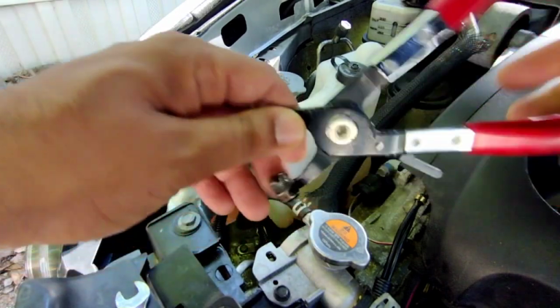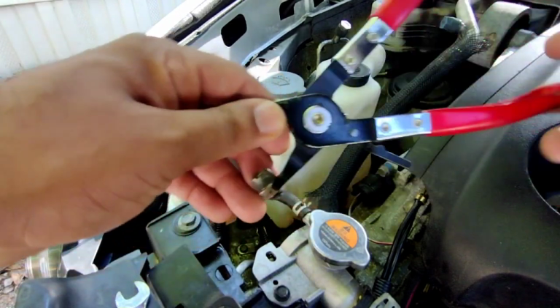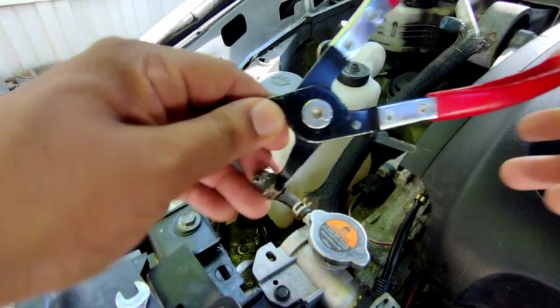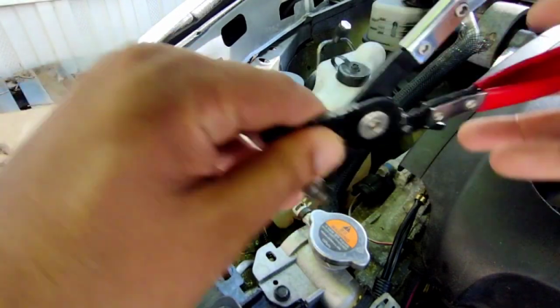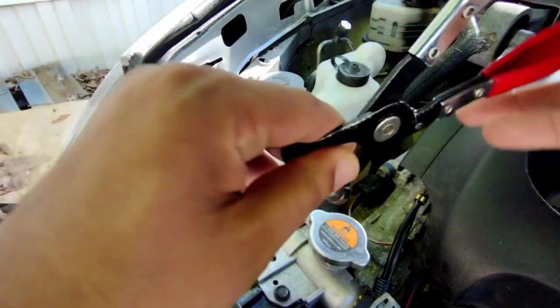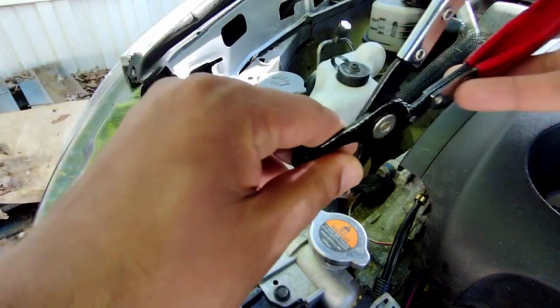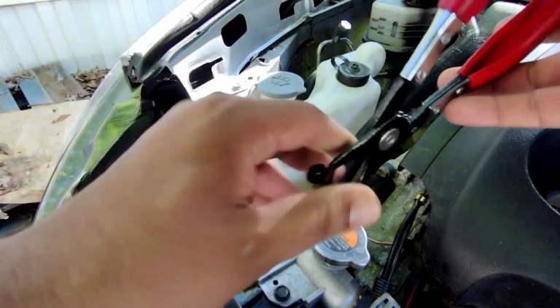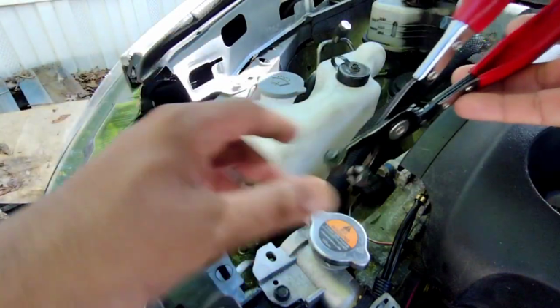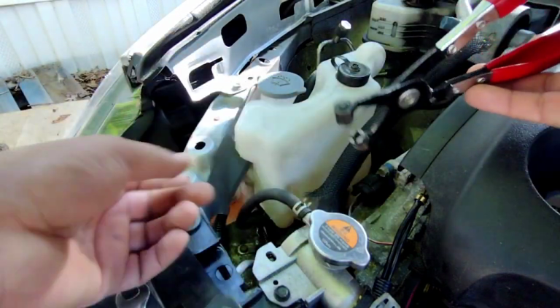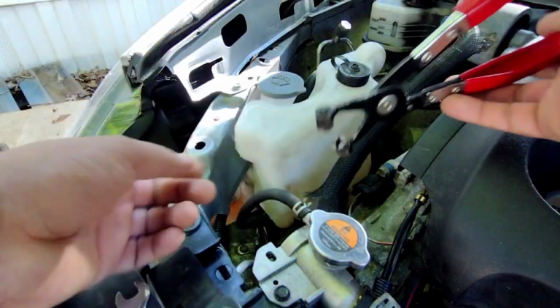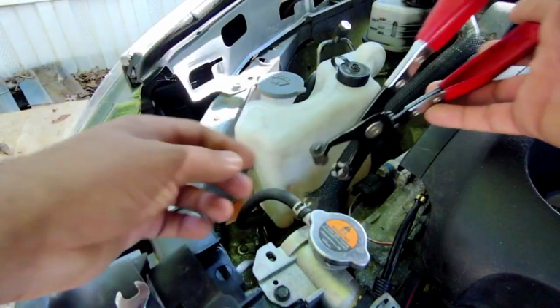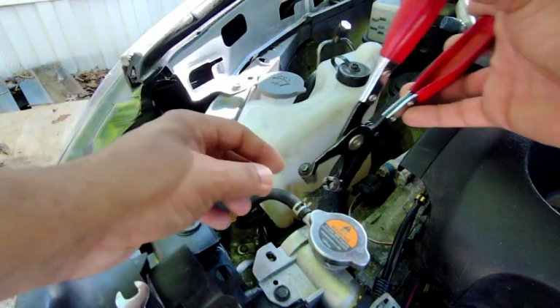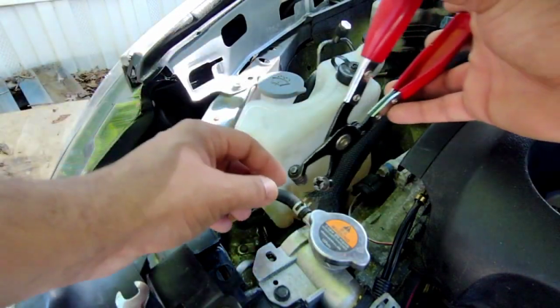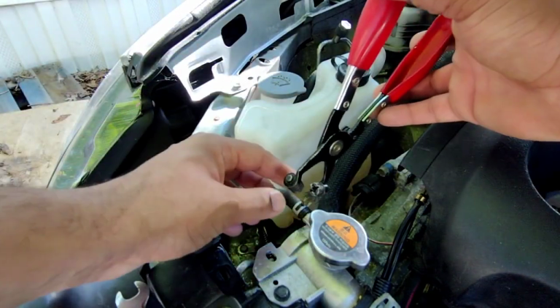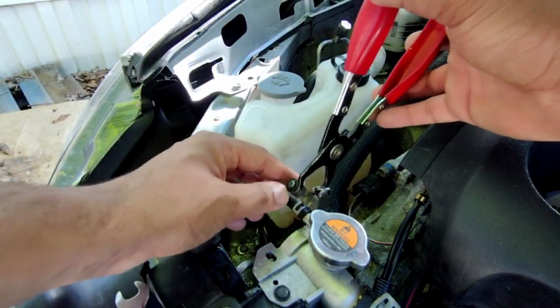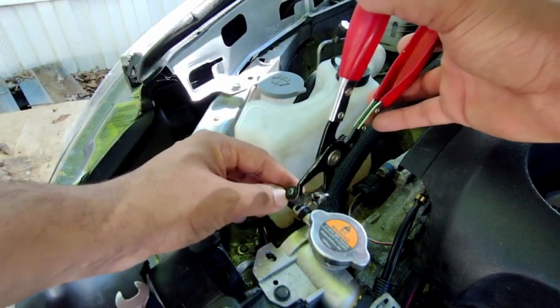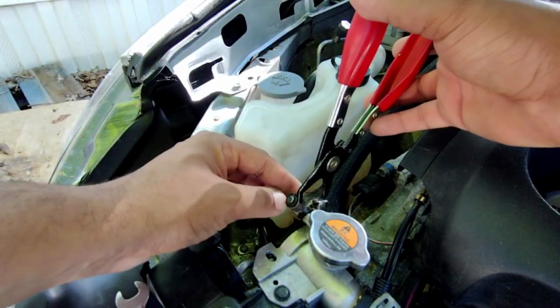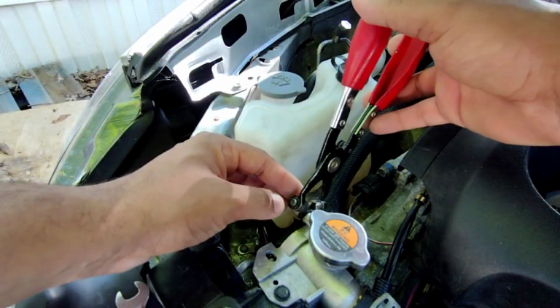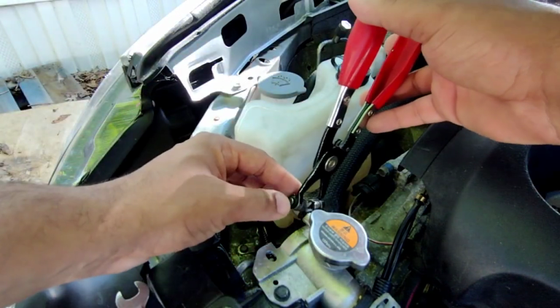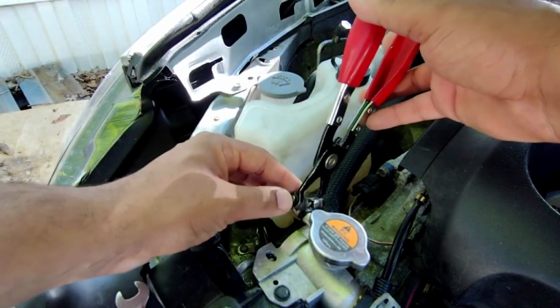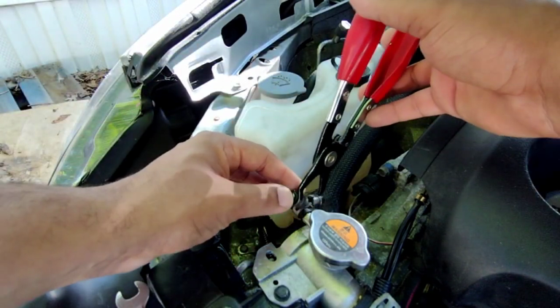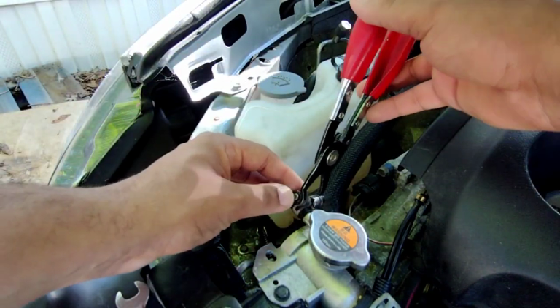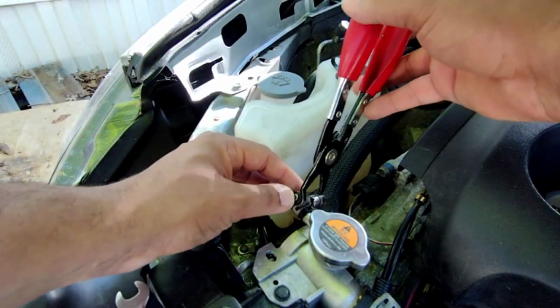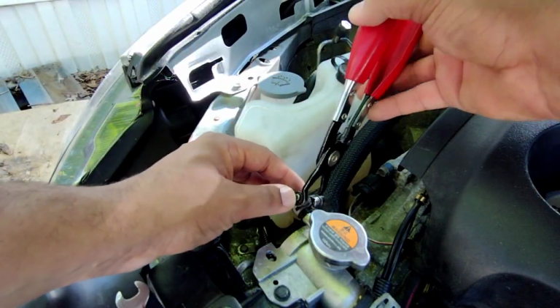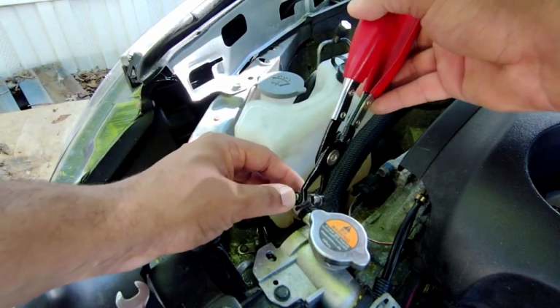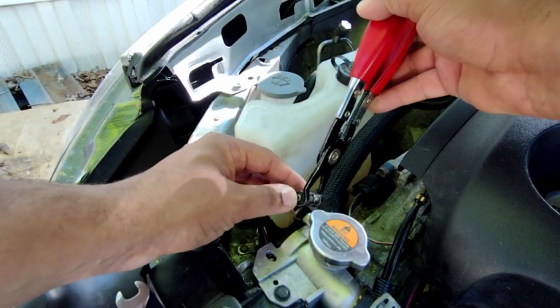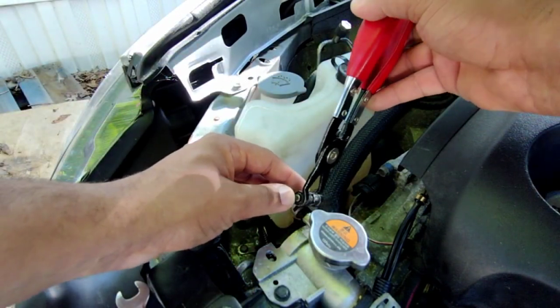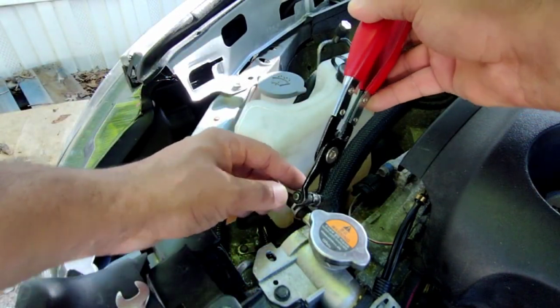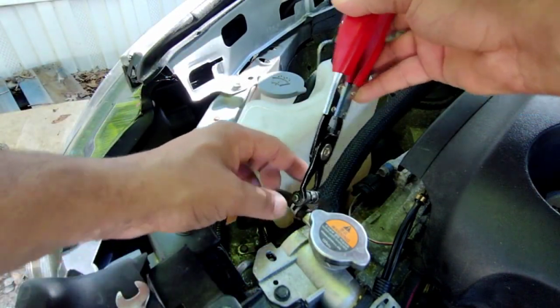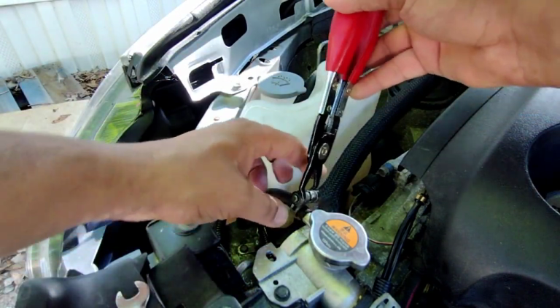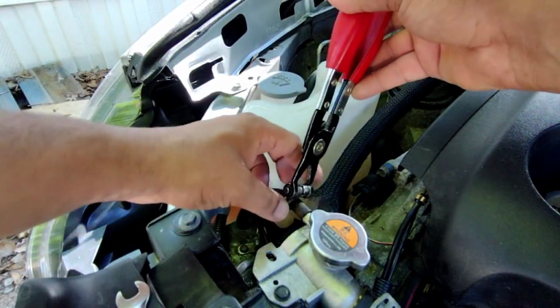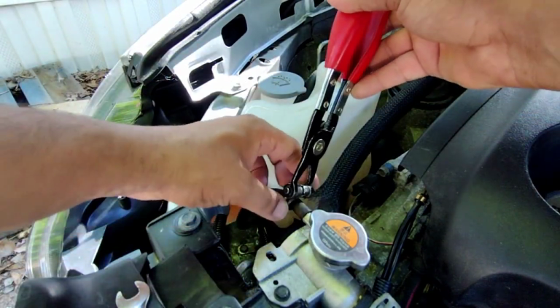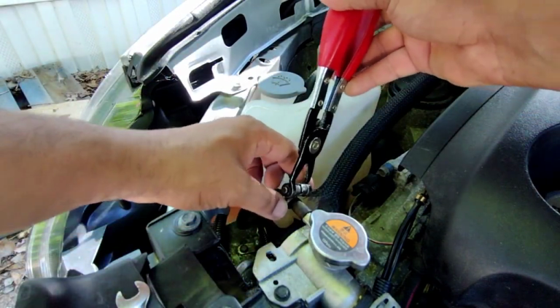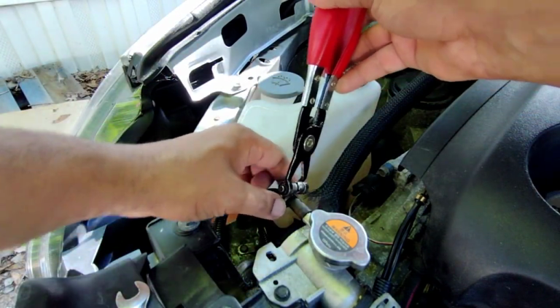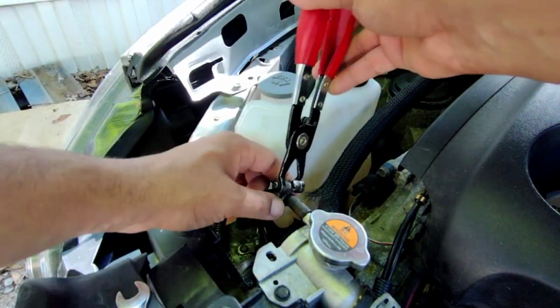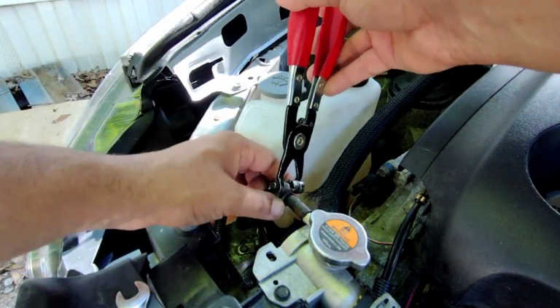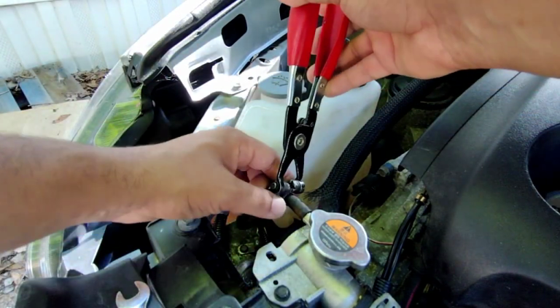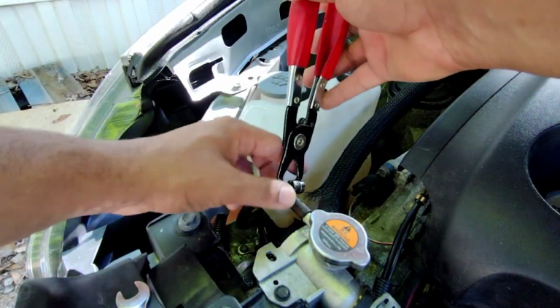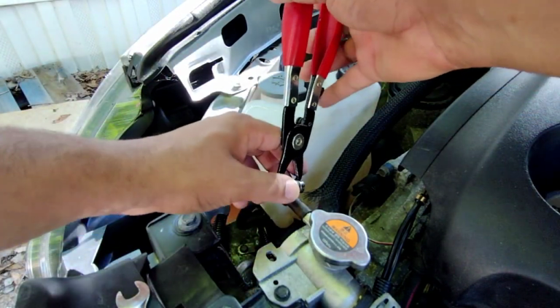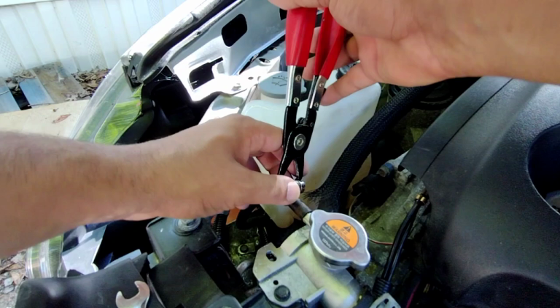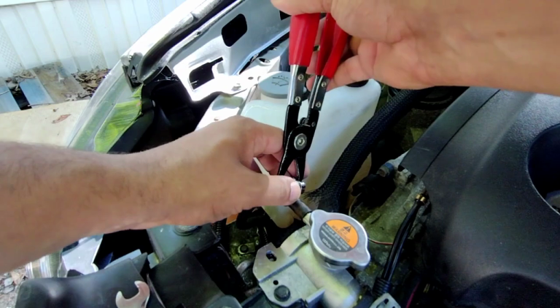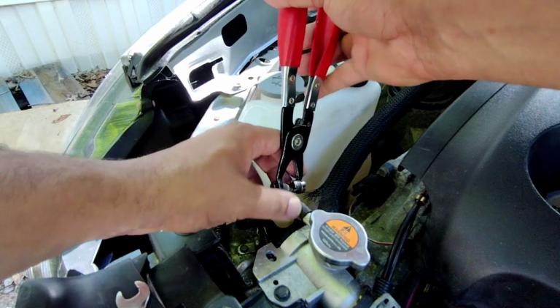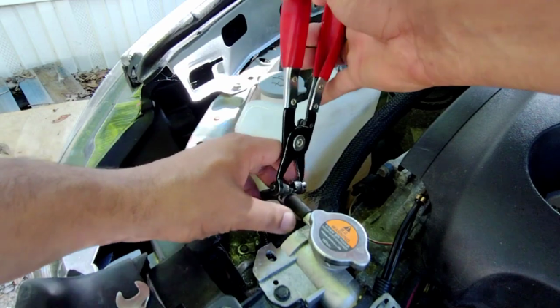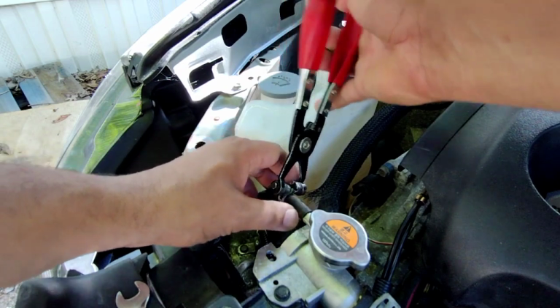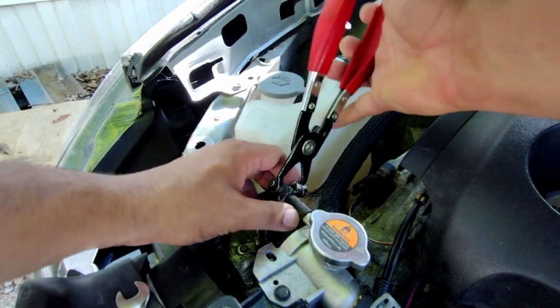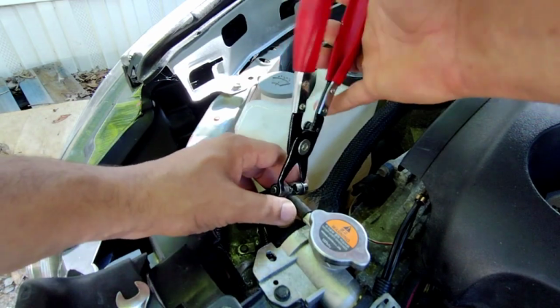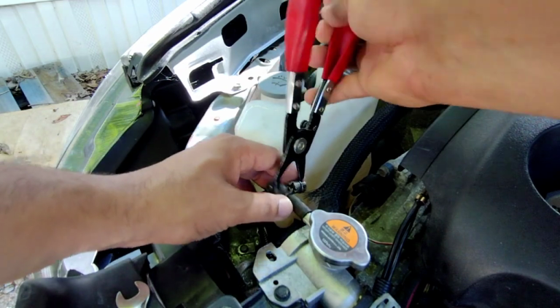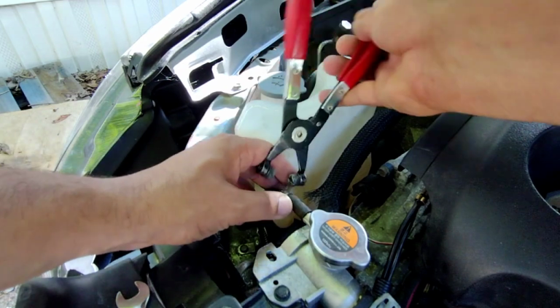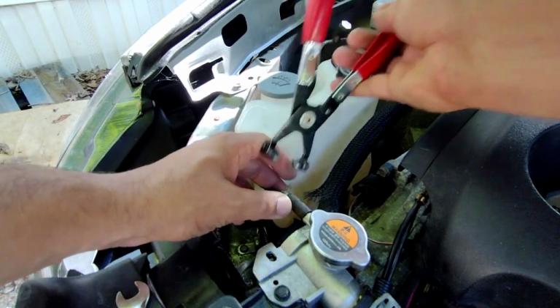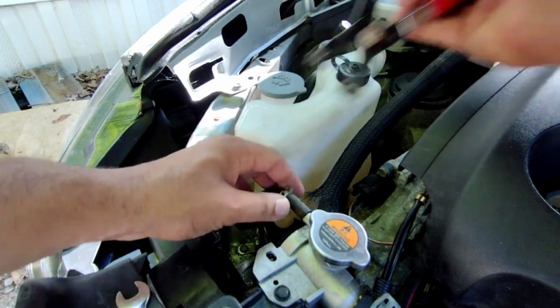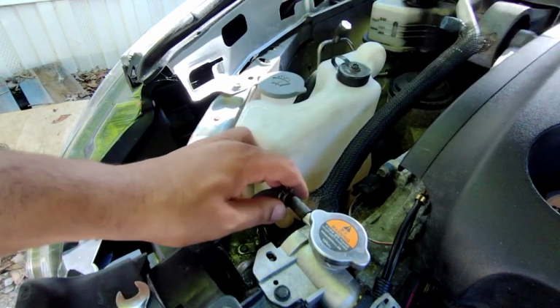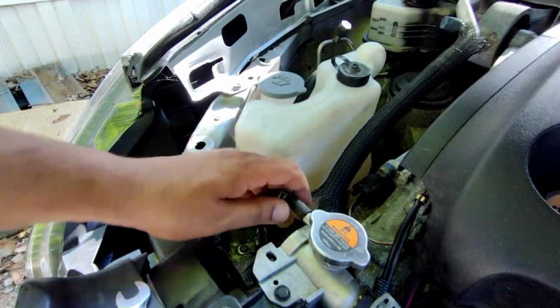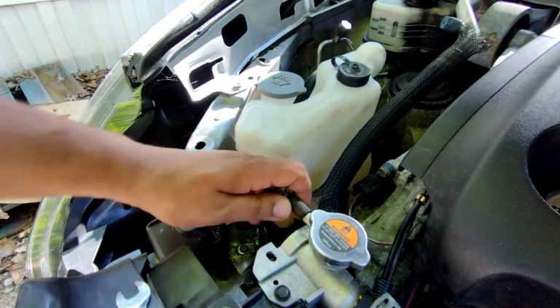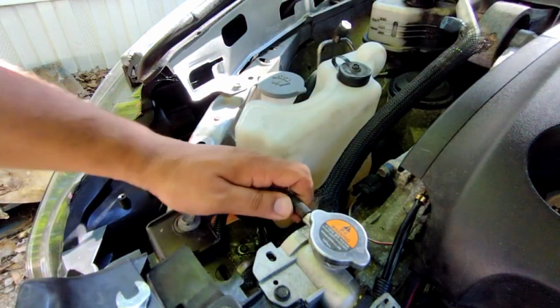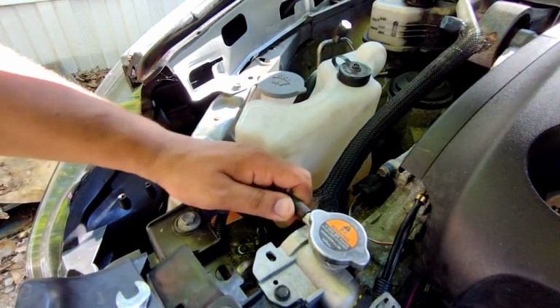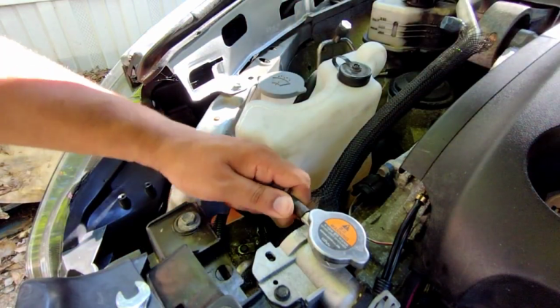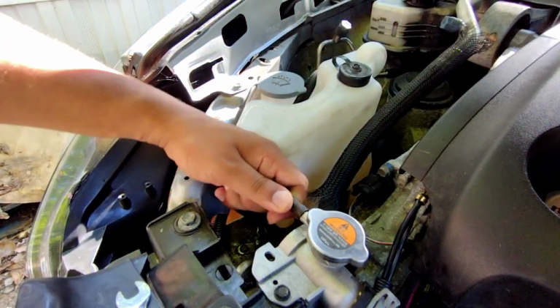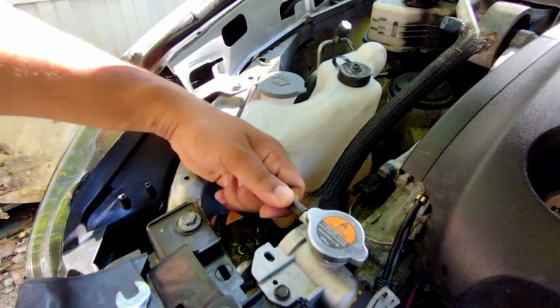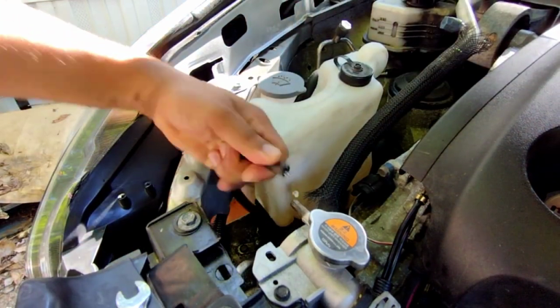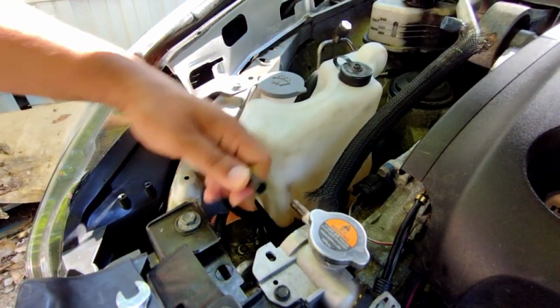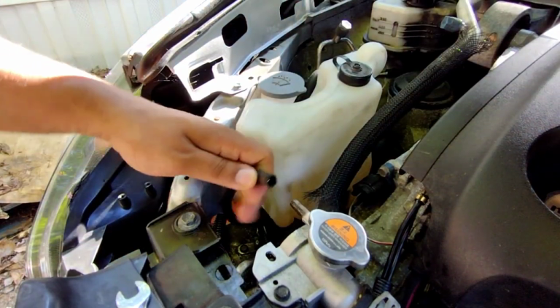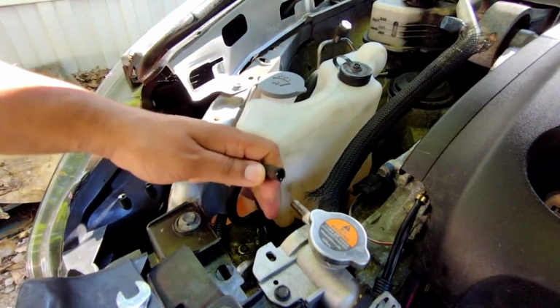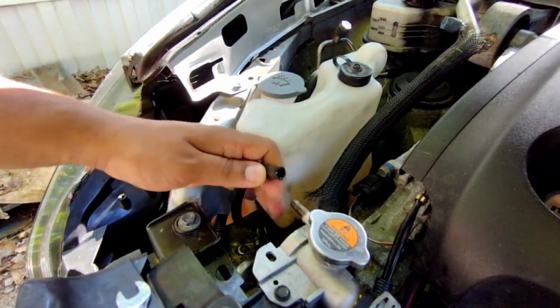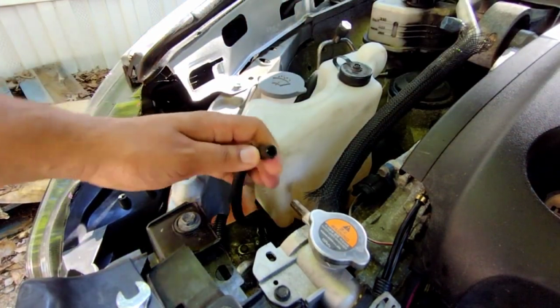And needle nose. So first things first, go ahead and remove the hose clamp and pull this out.